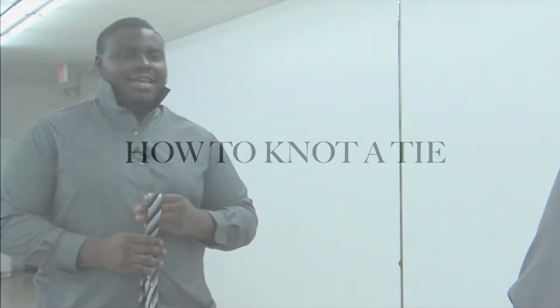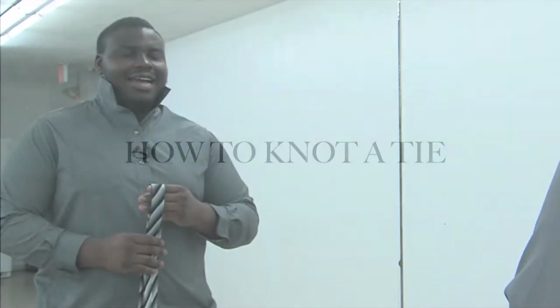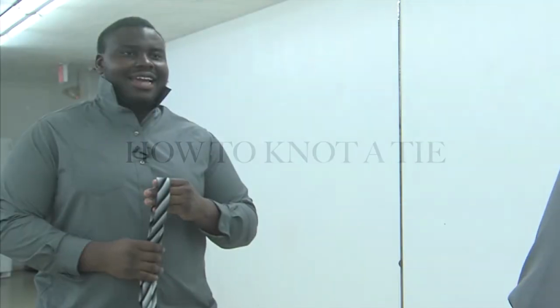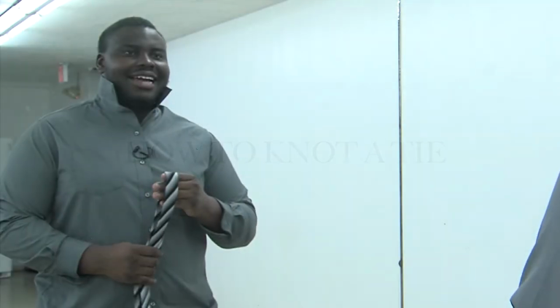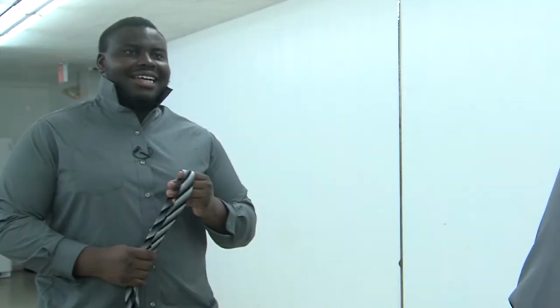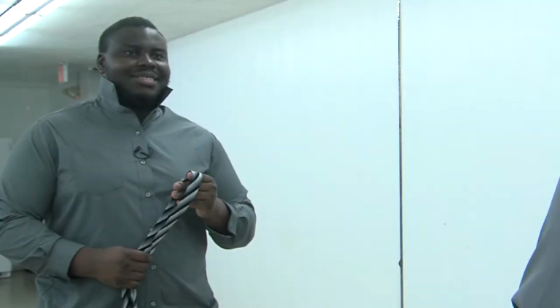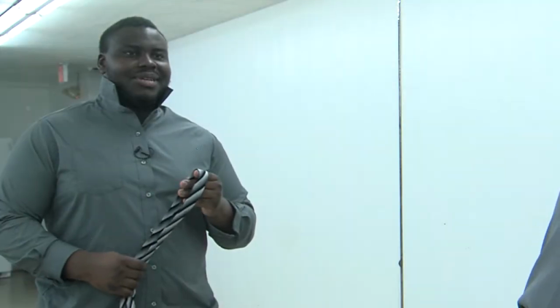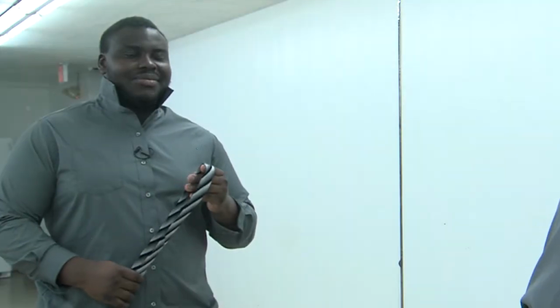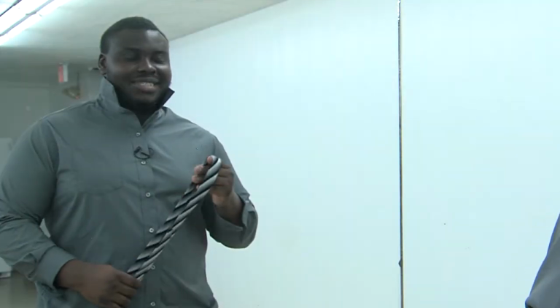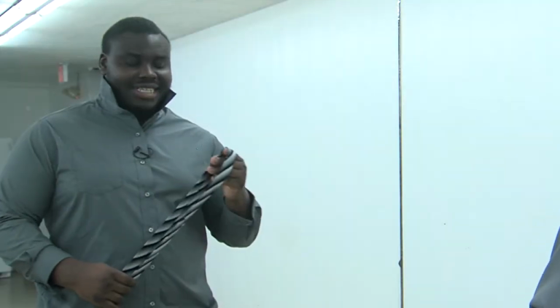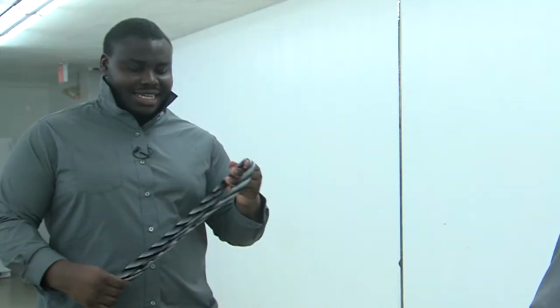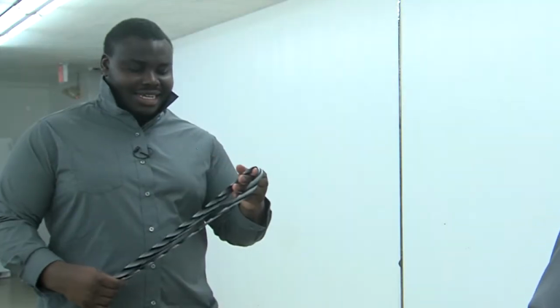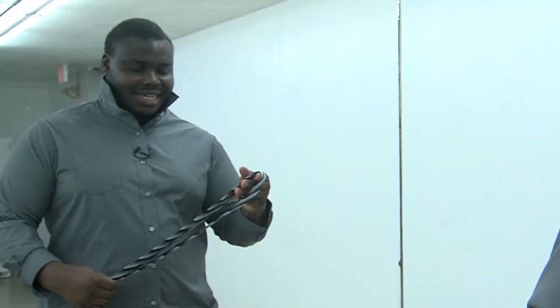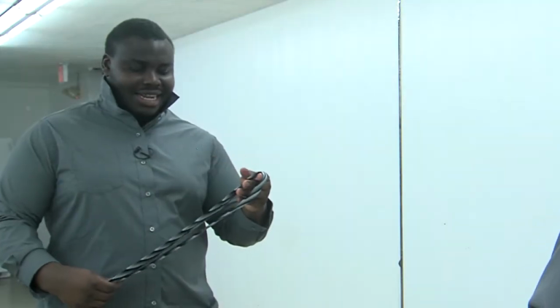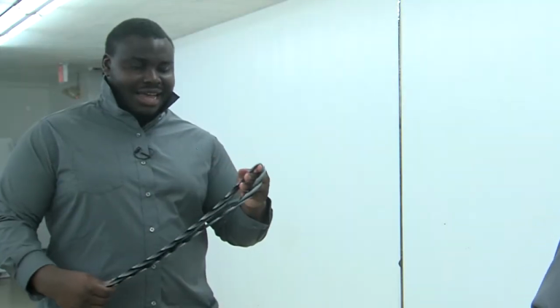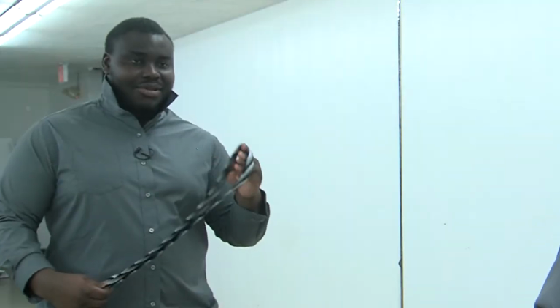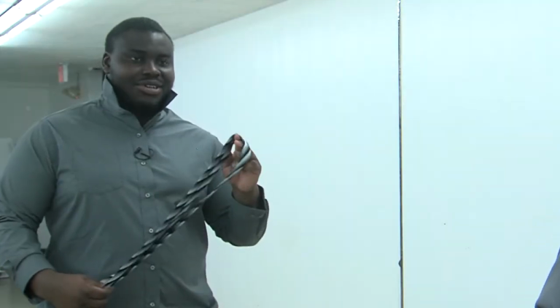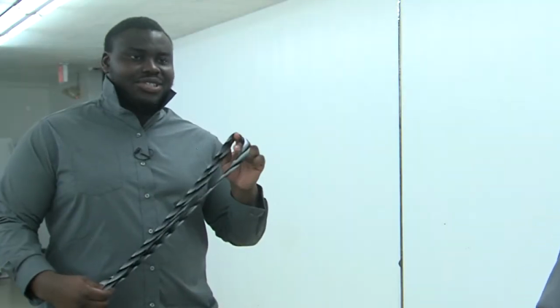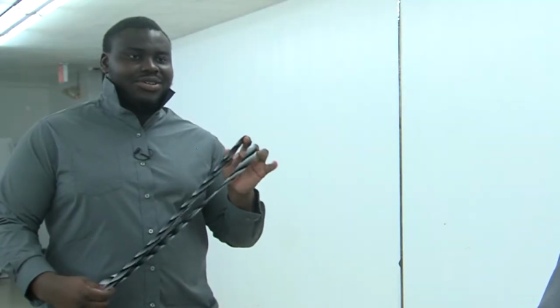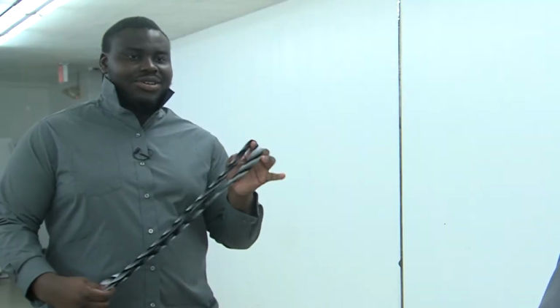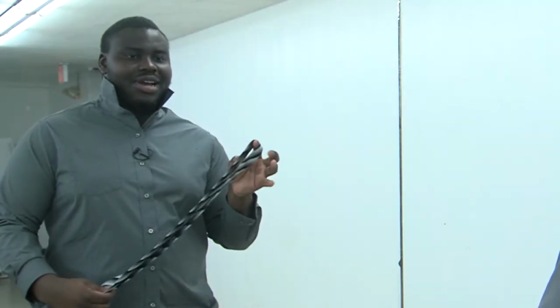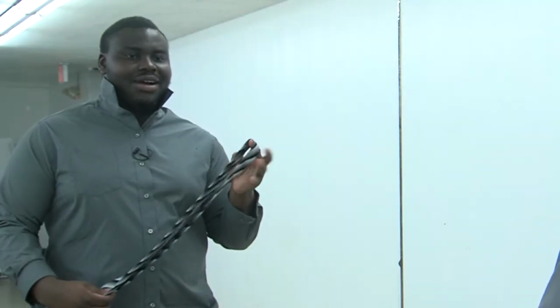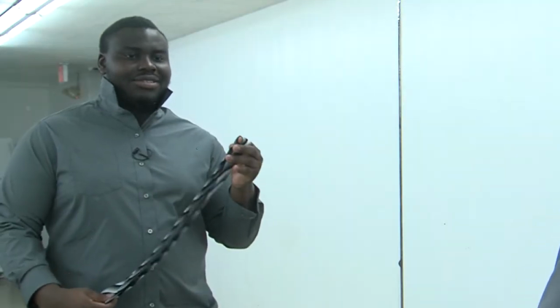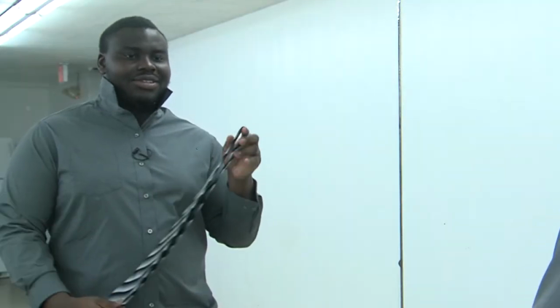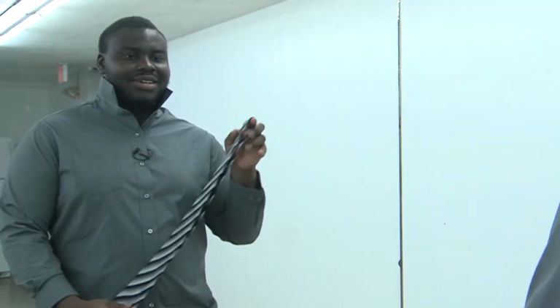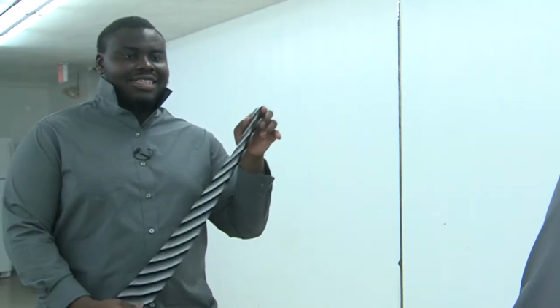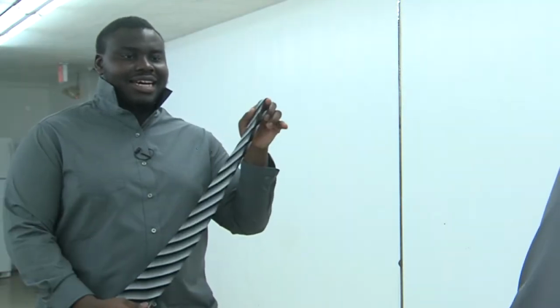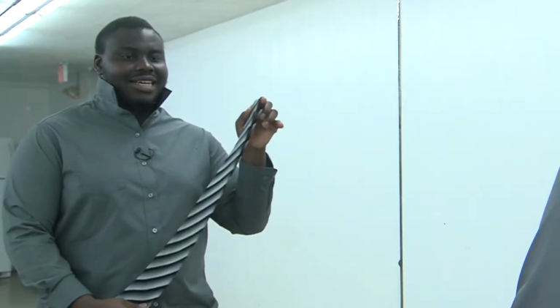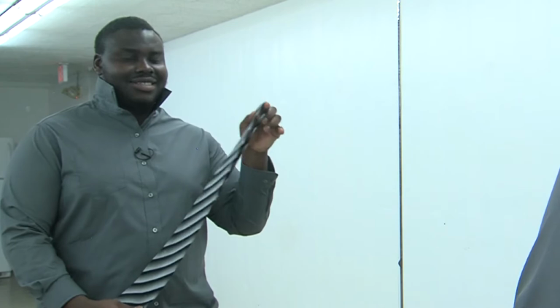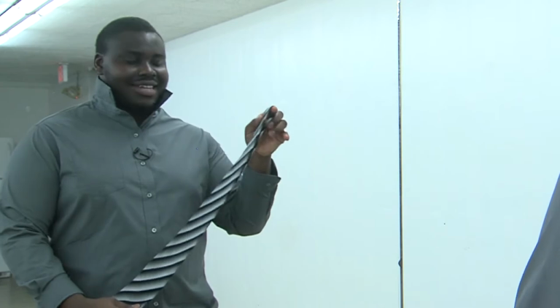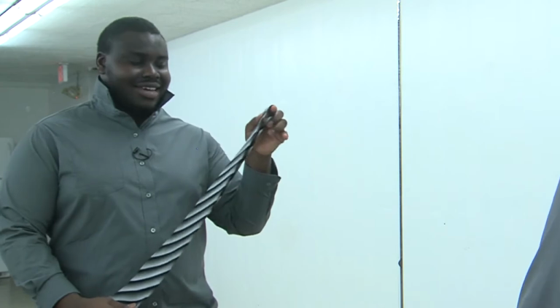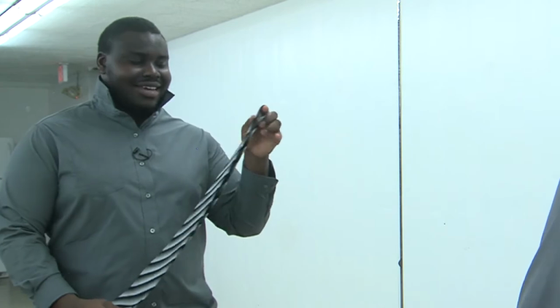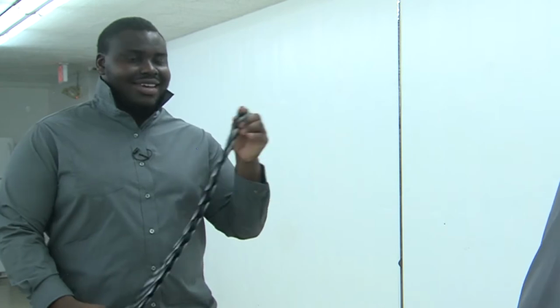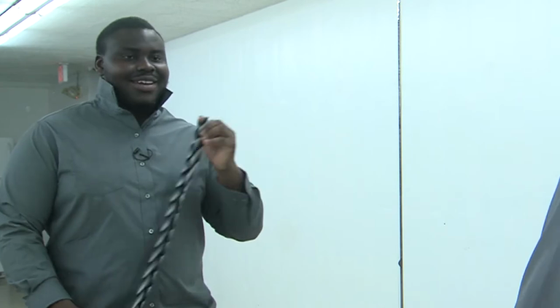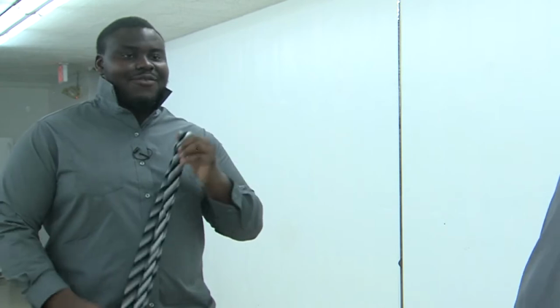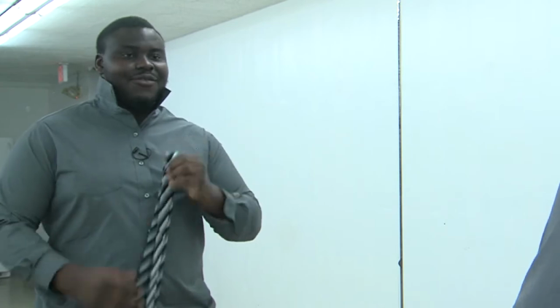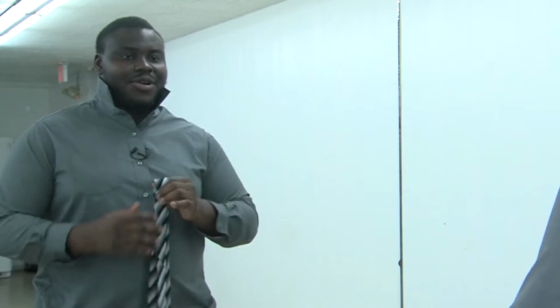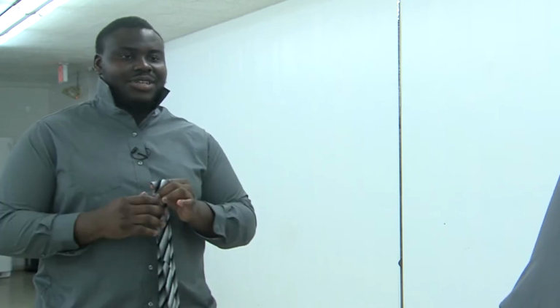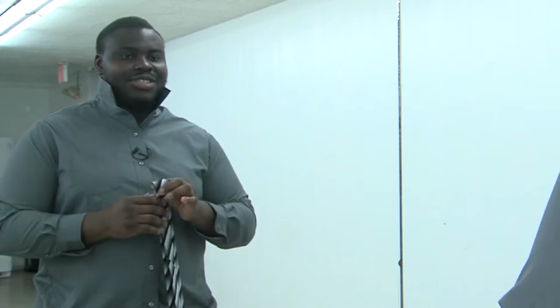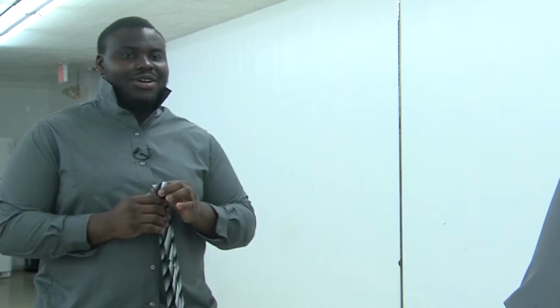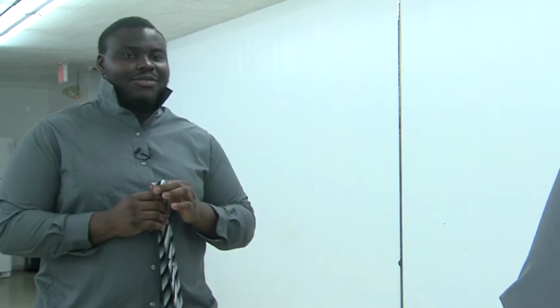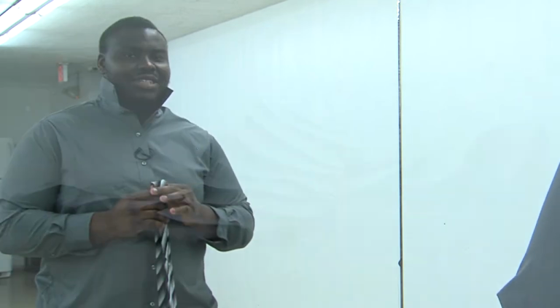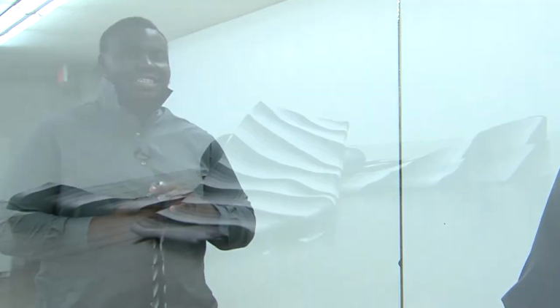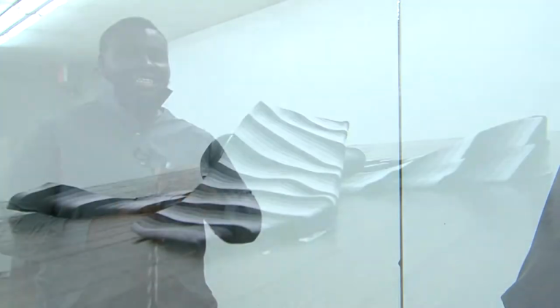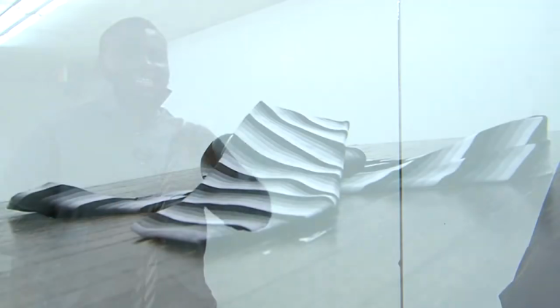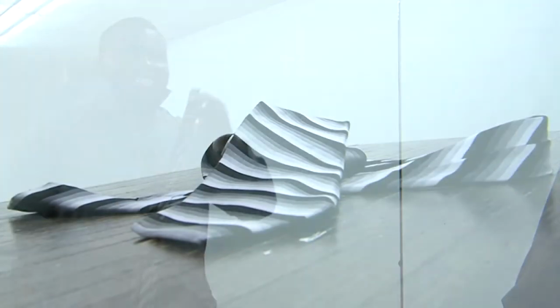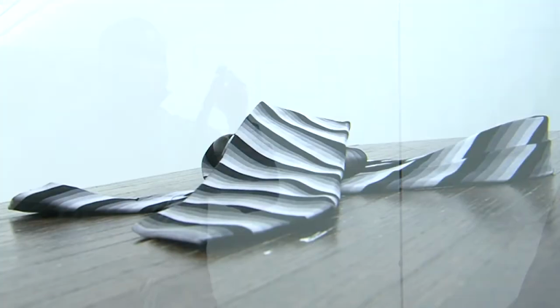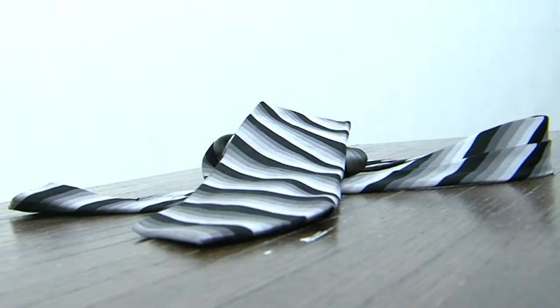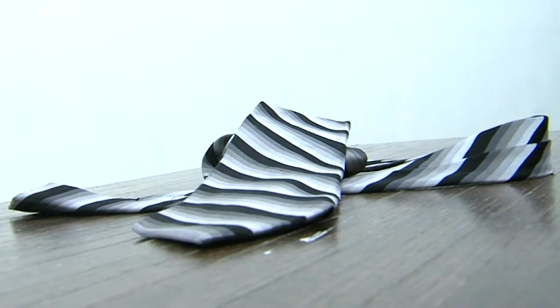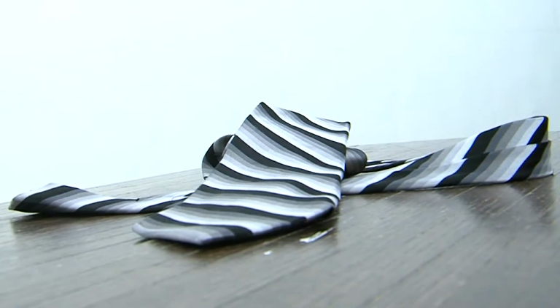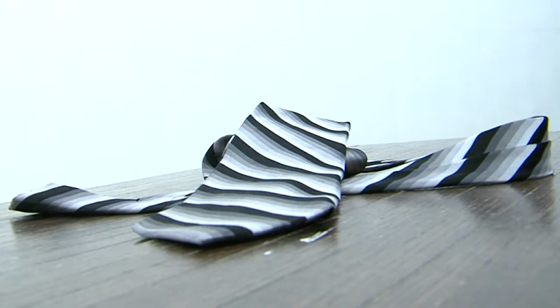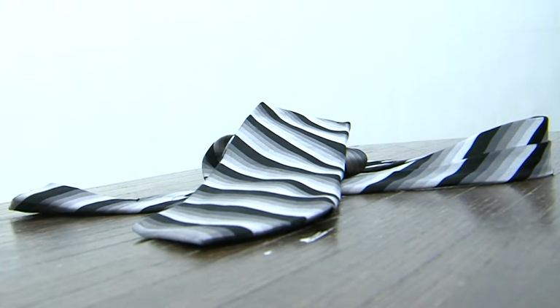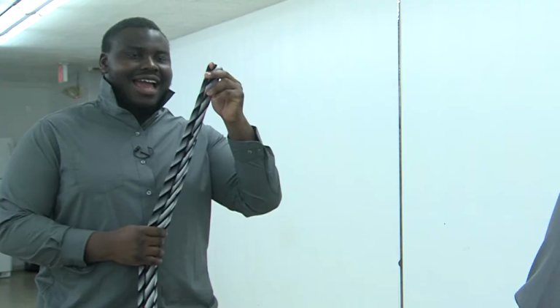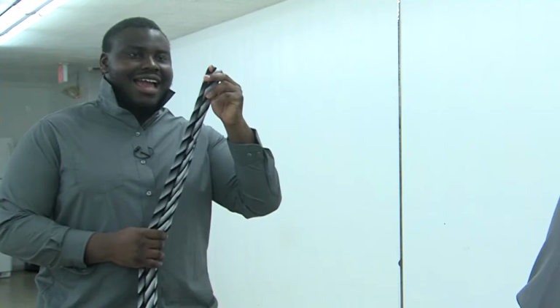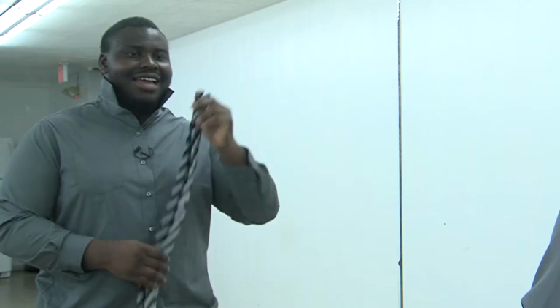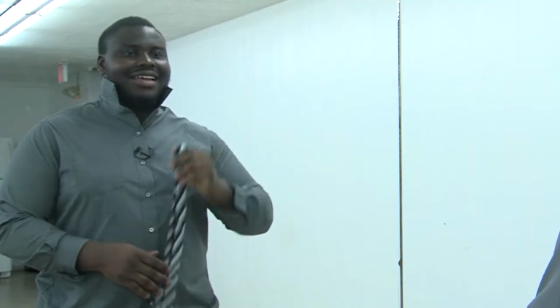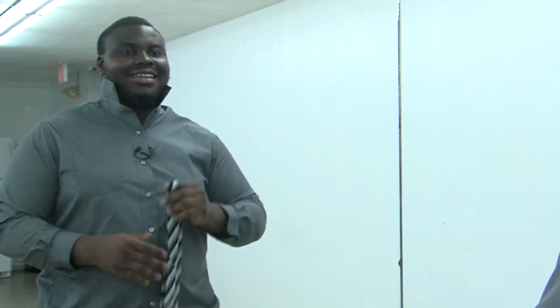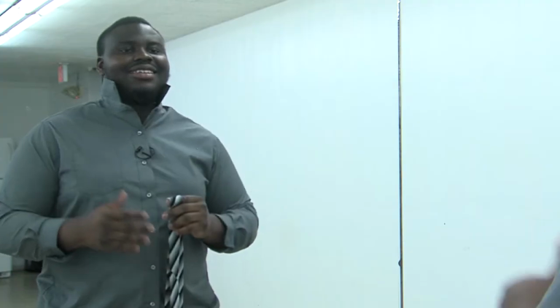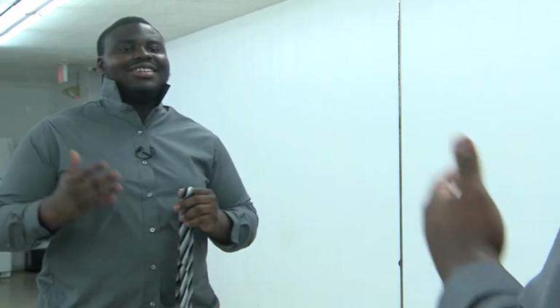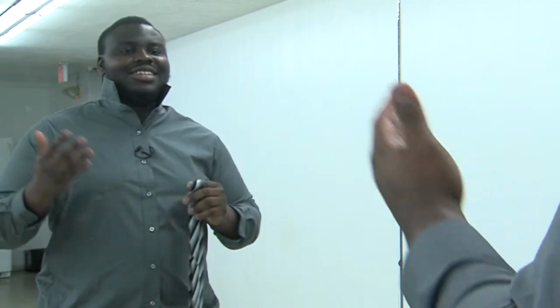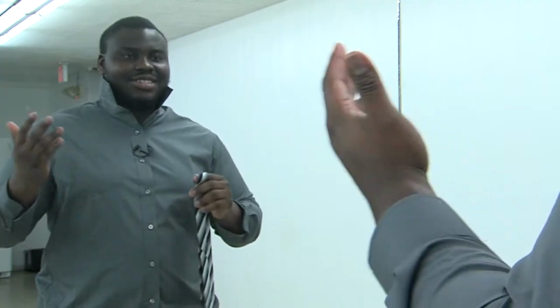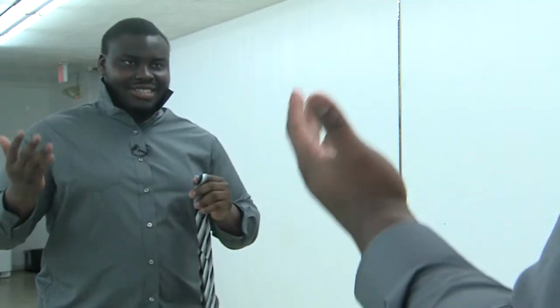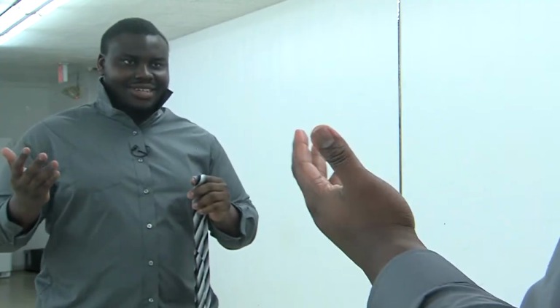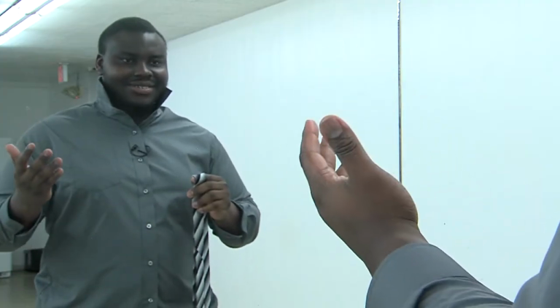Hi, guys. My name is Saheed. I'm going to show you how to knot a tie today. First, you obviously need a tie, and you need your skills.